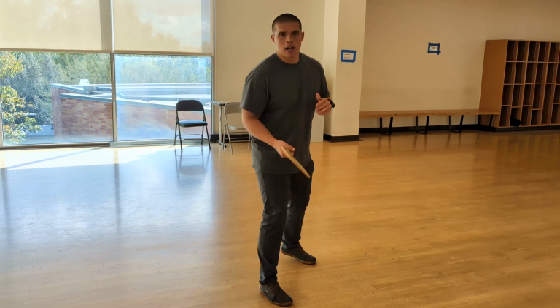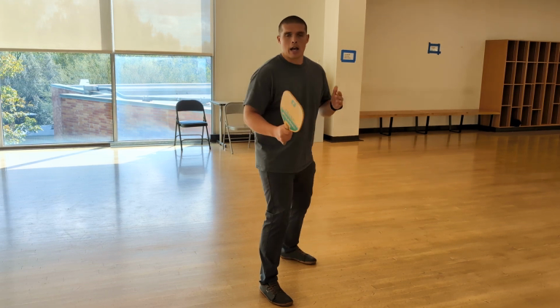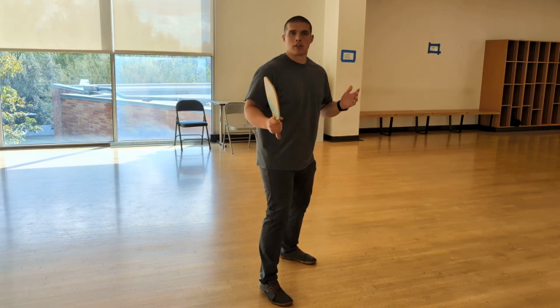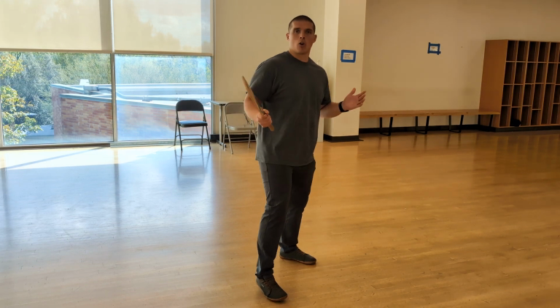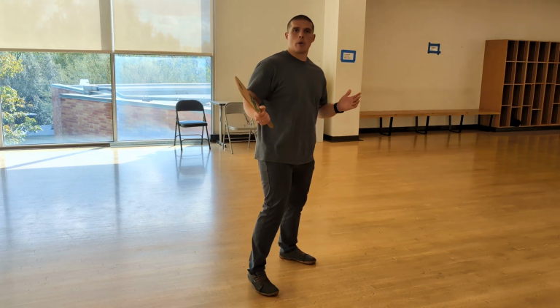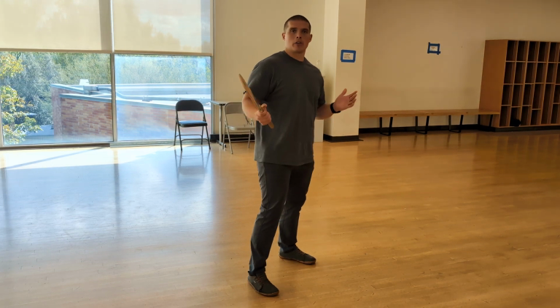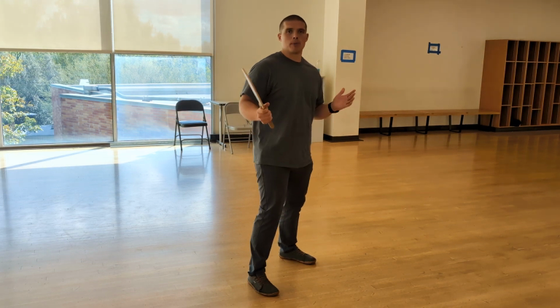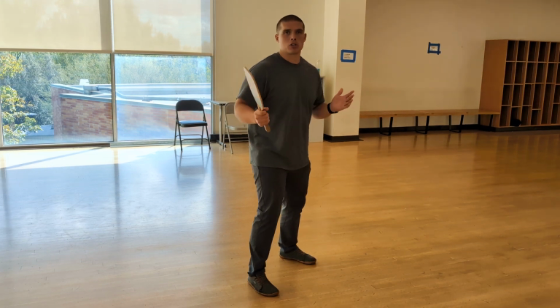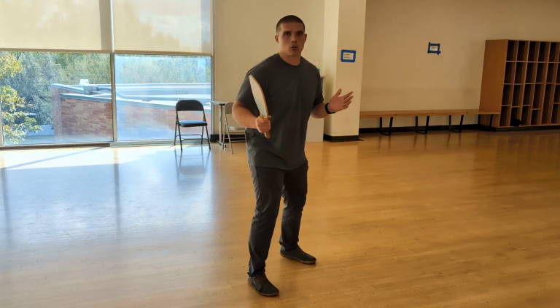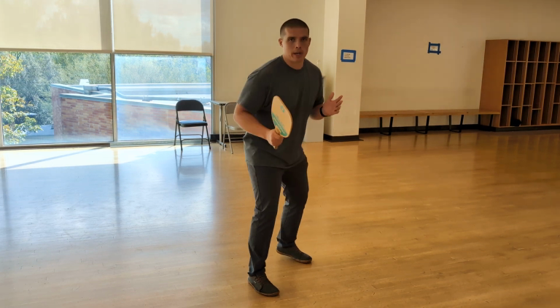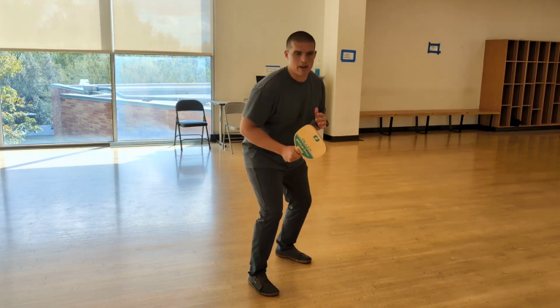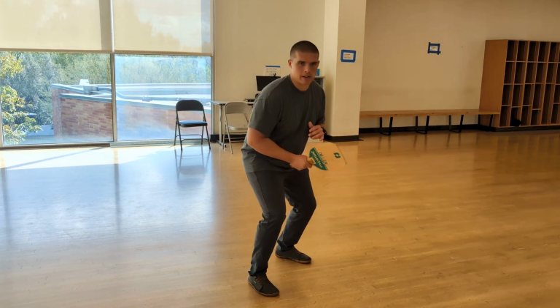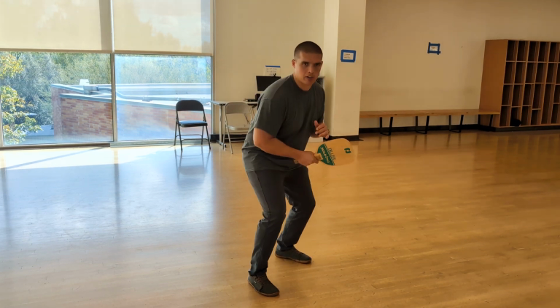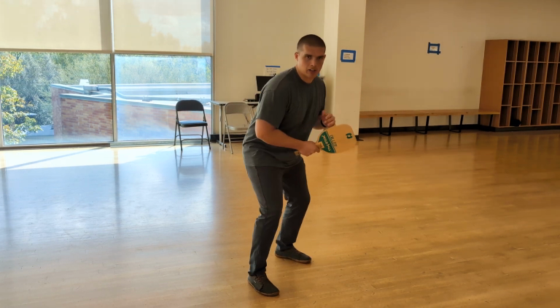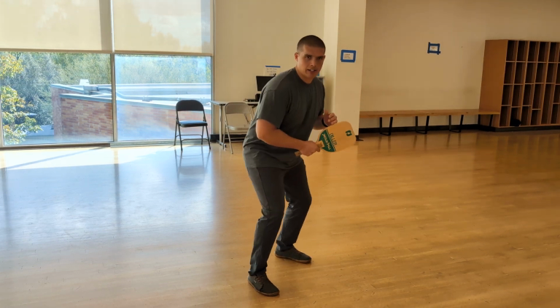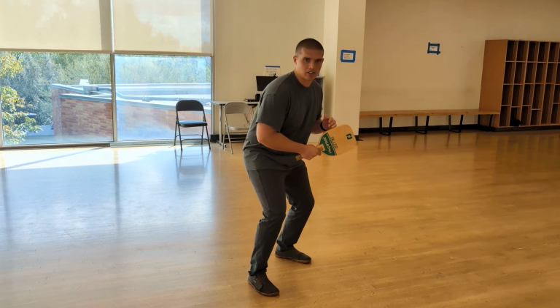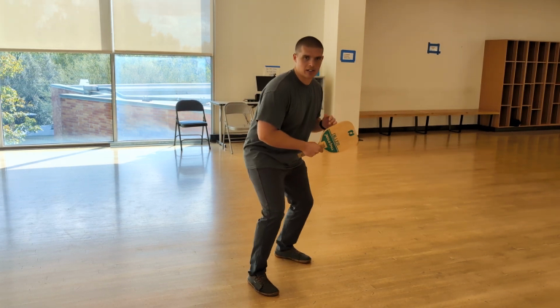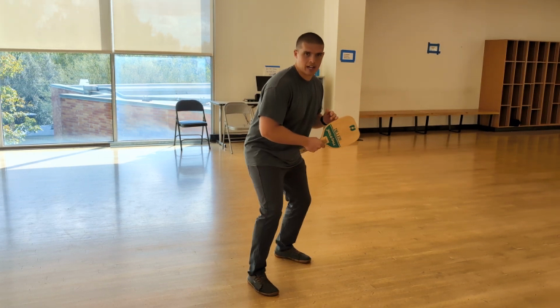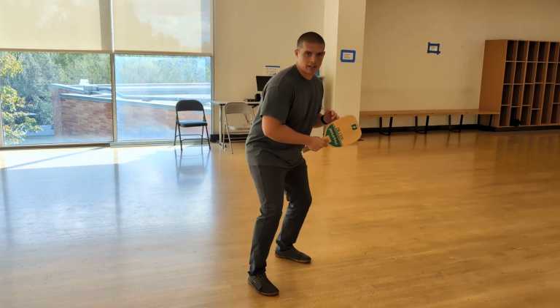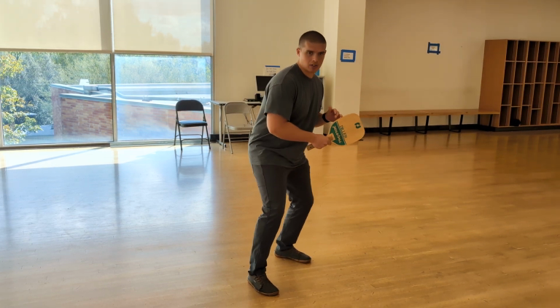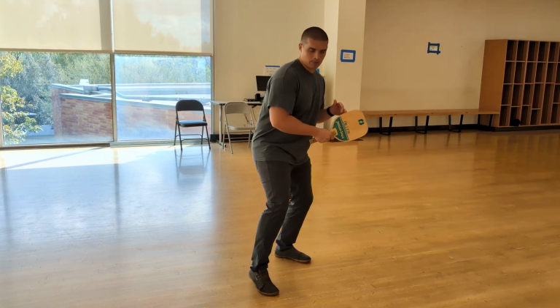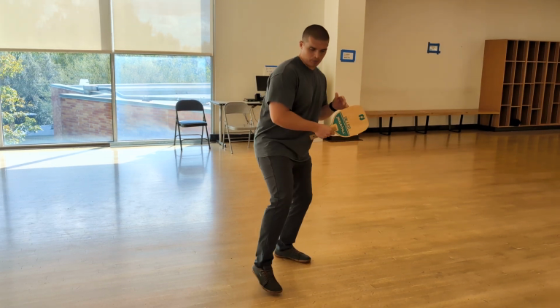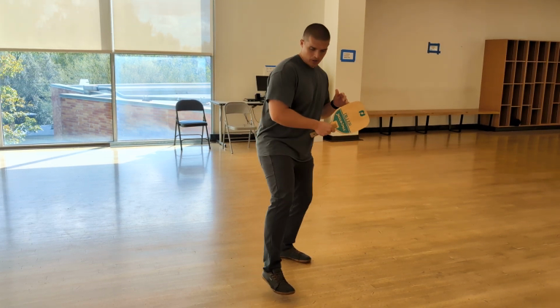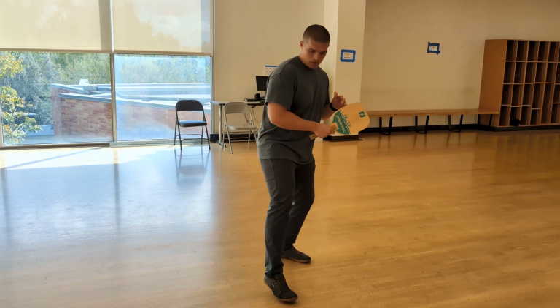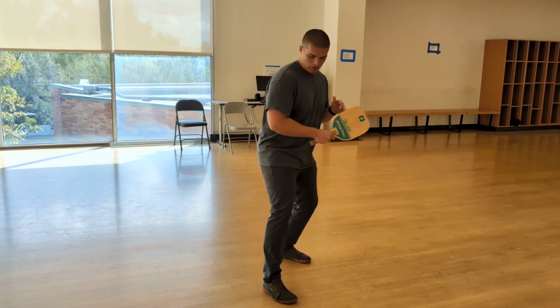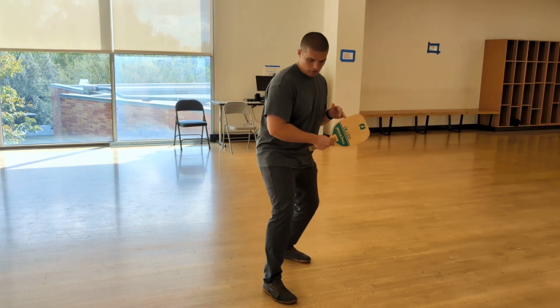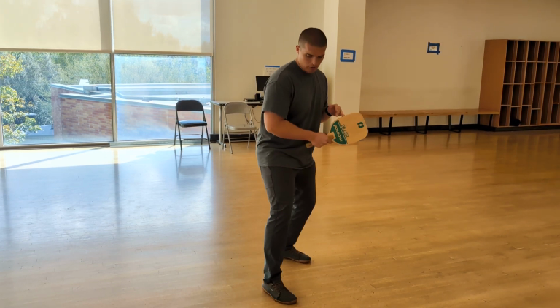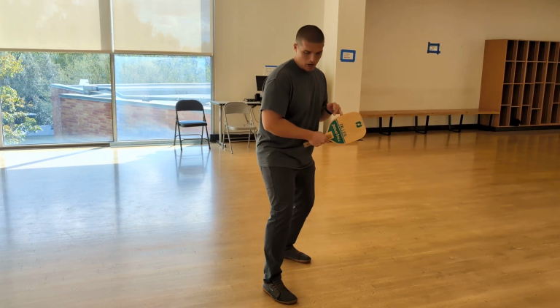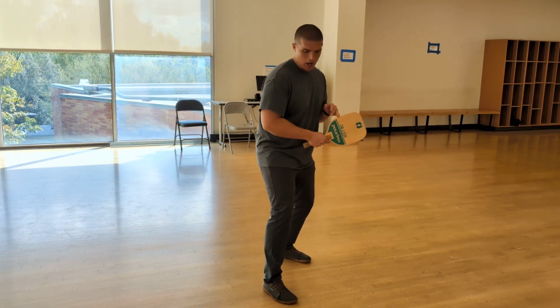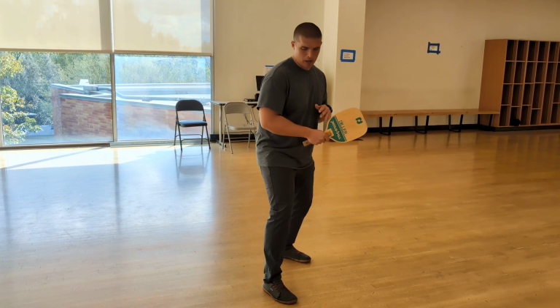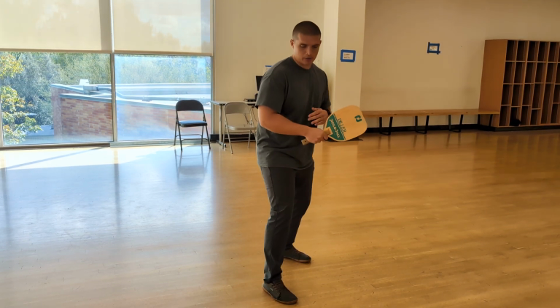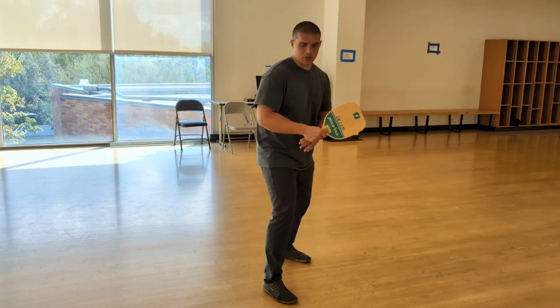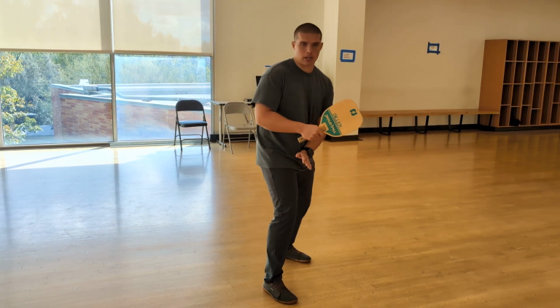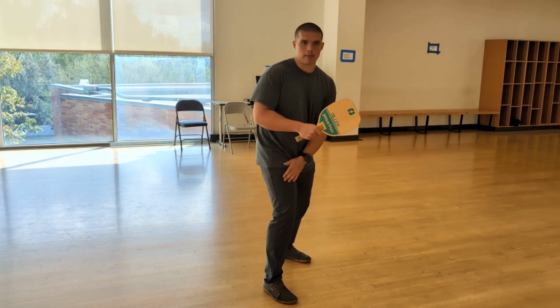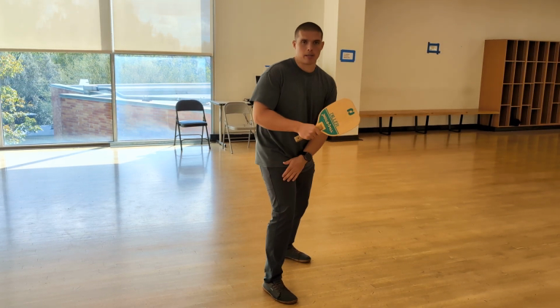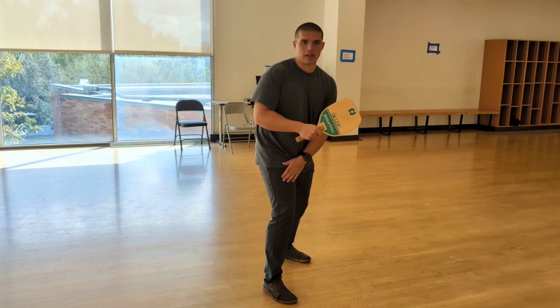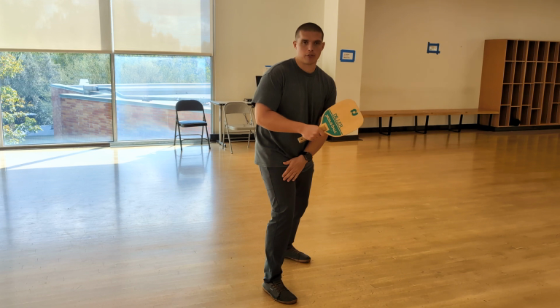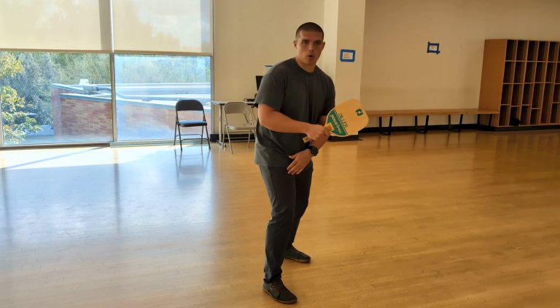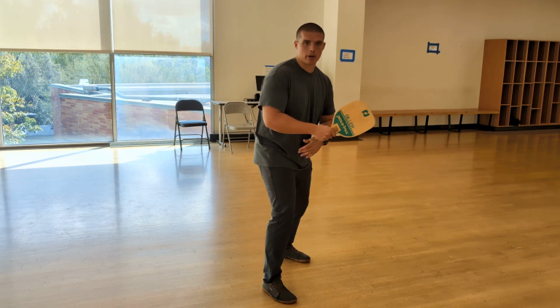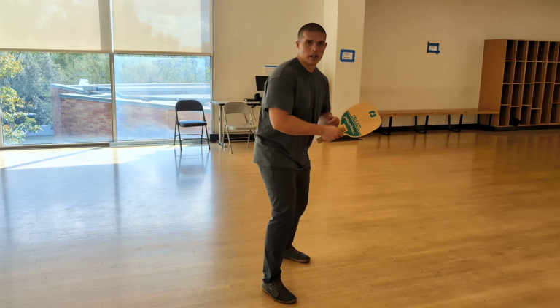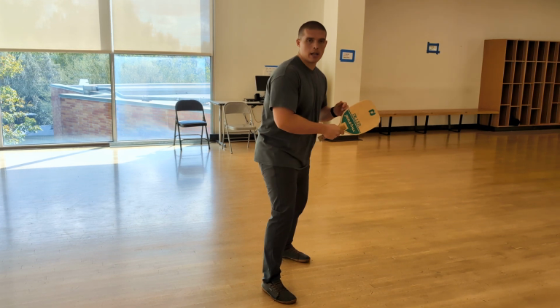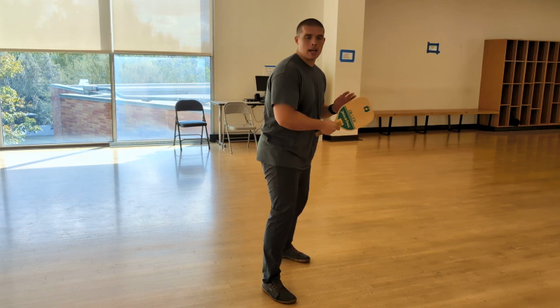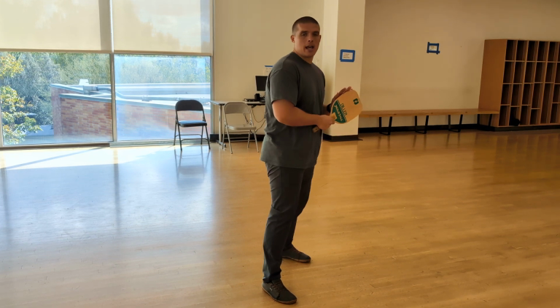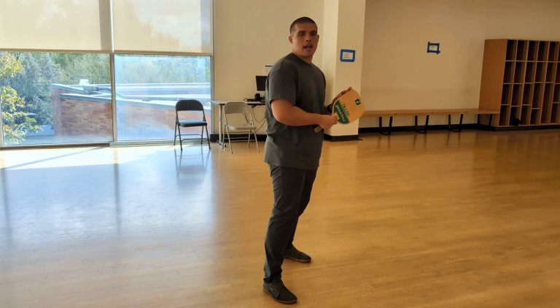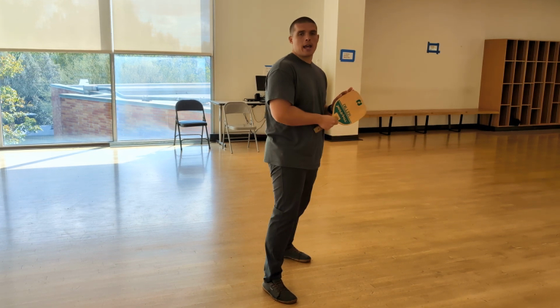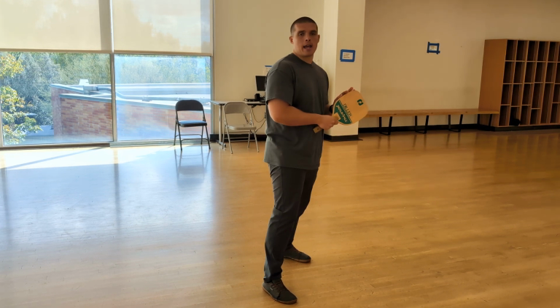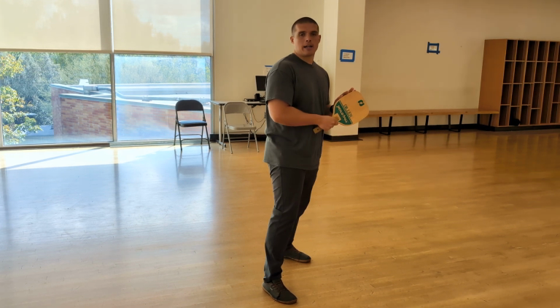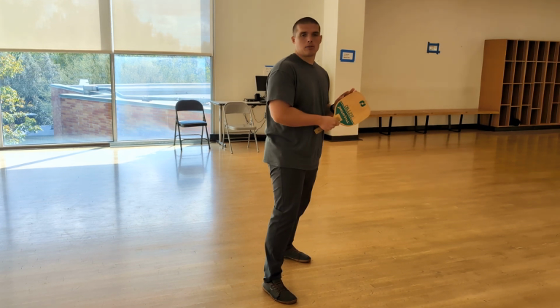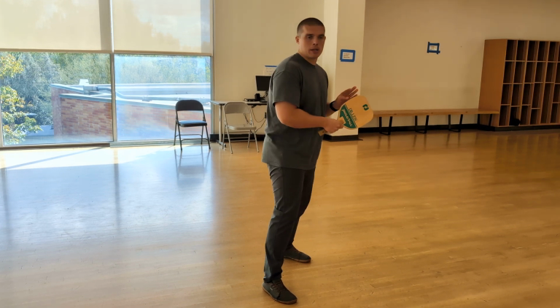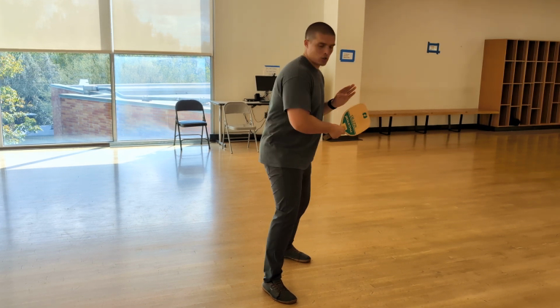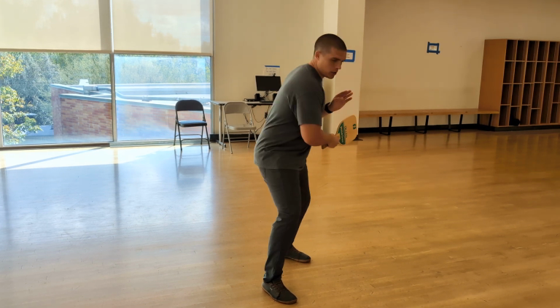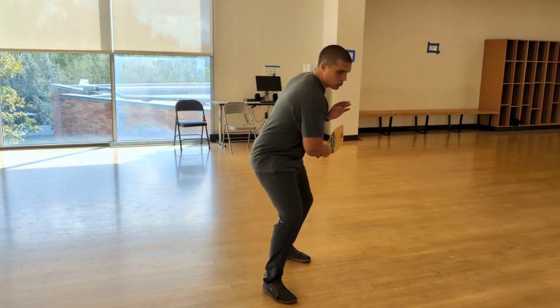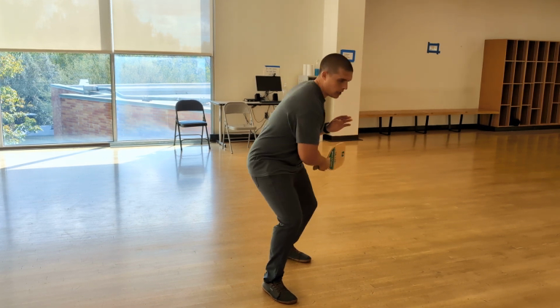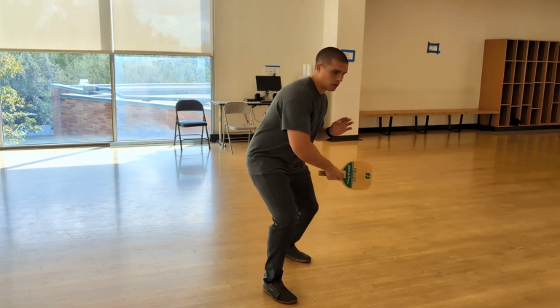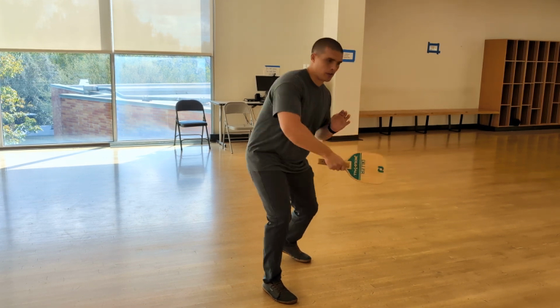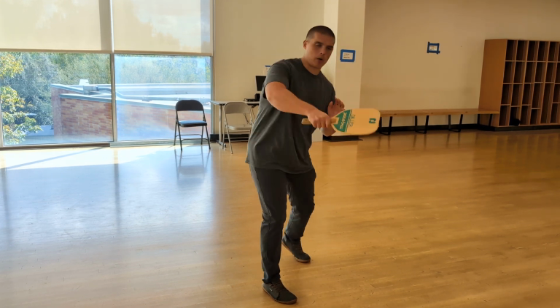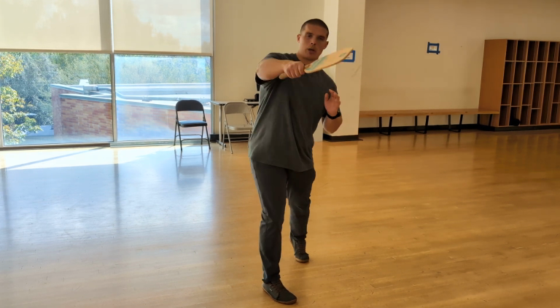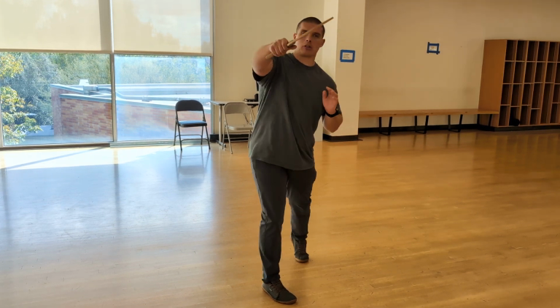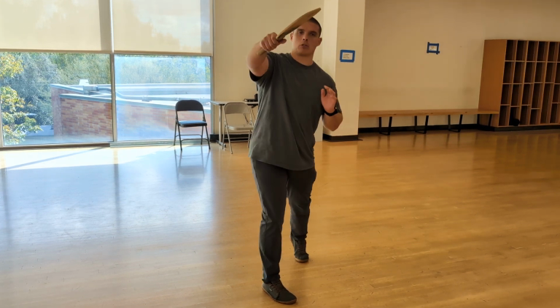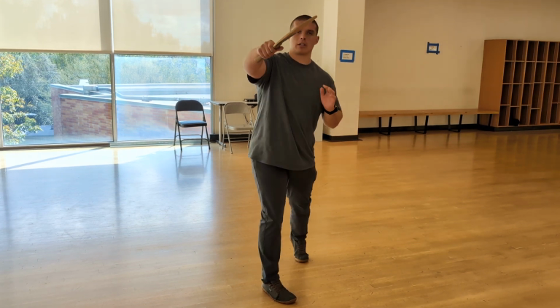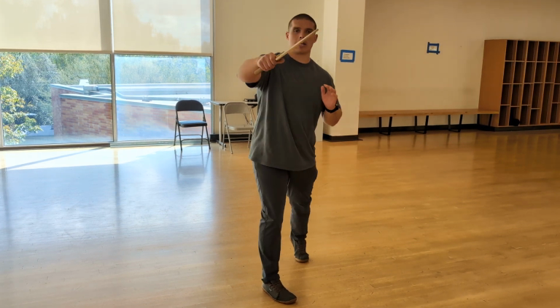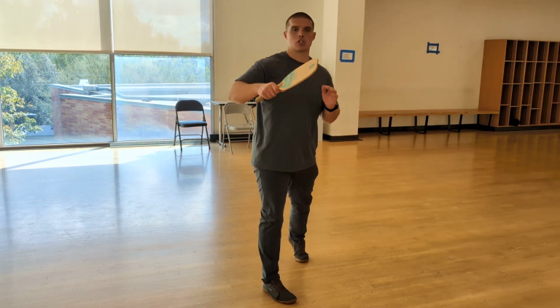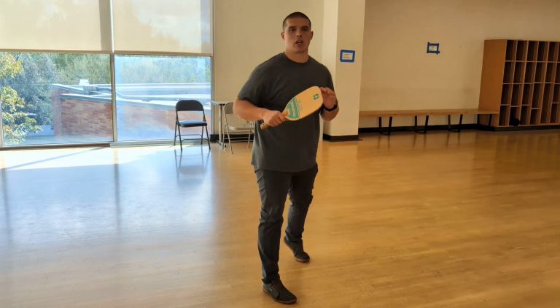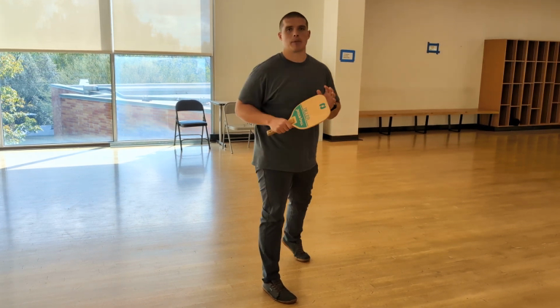As always, make sure we have an athletic stance, same leg forward, and make sure we transfer that weight through the kinetic chain.